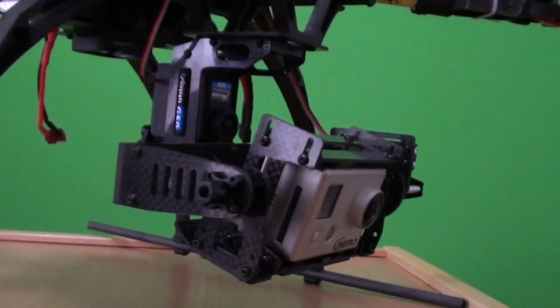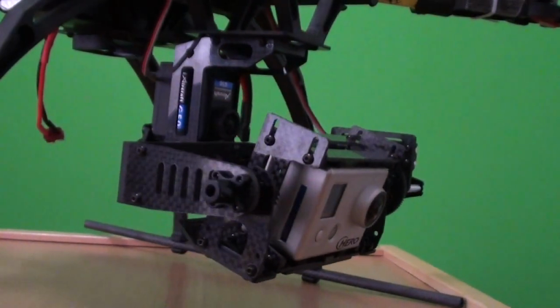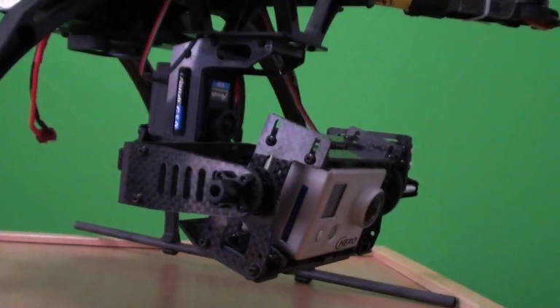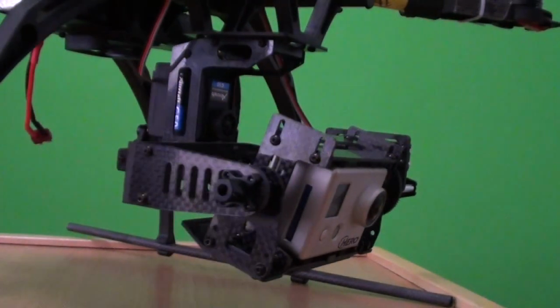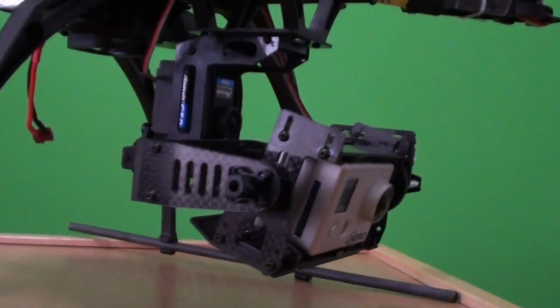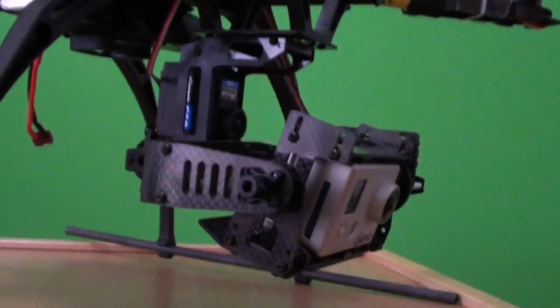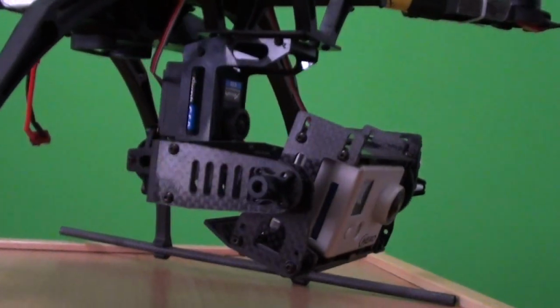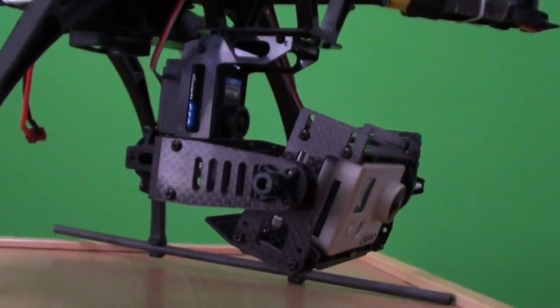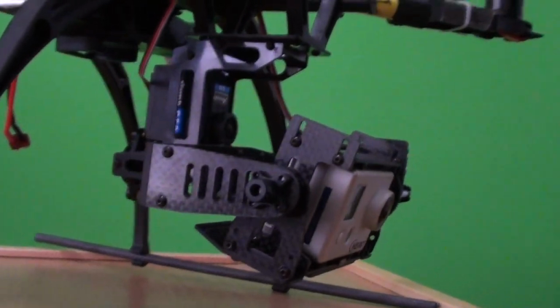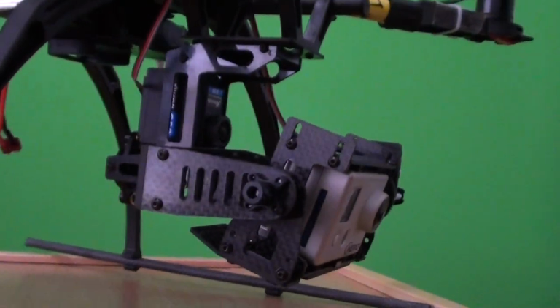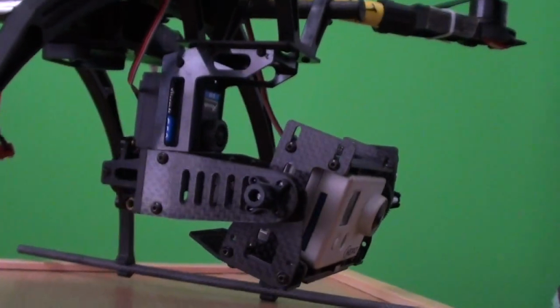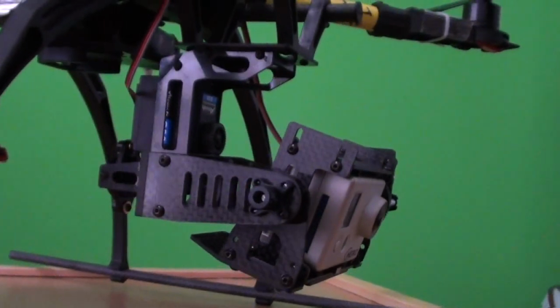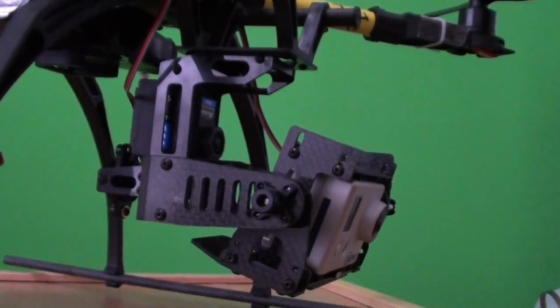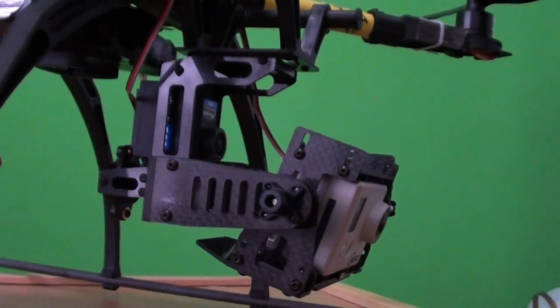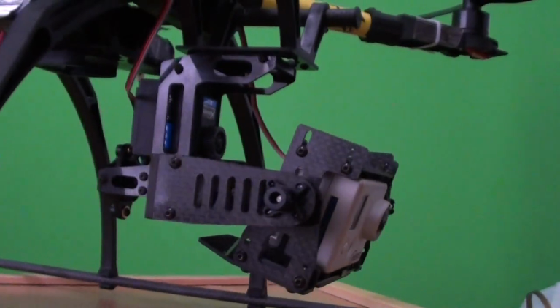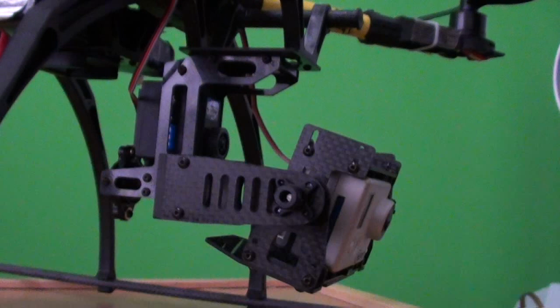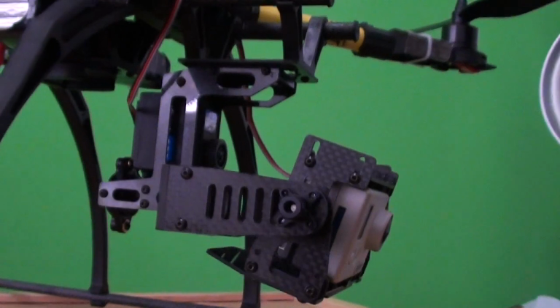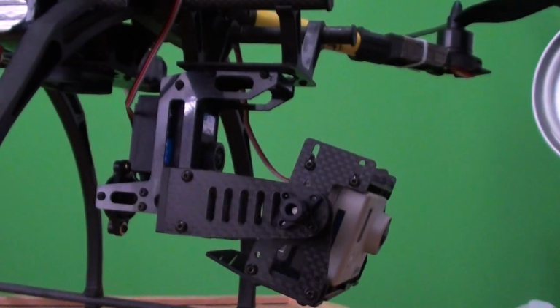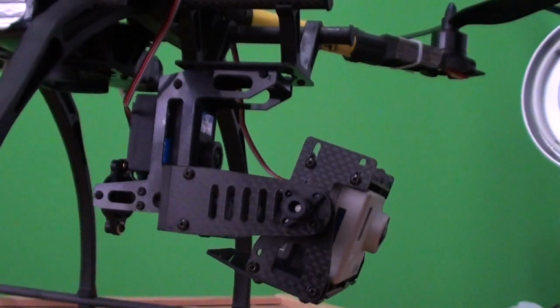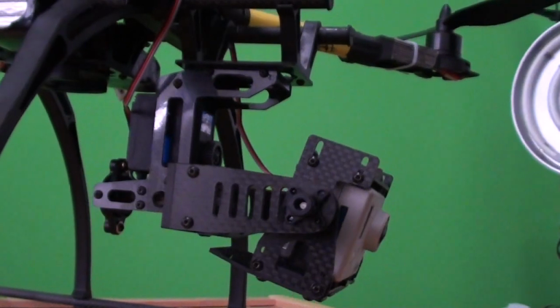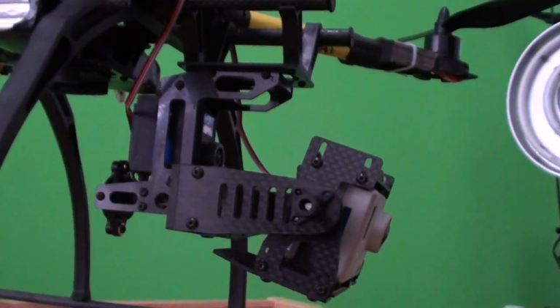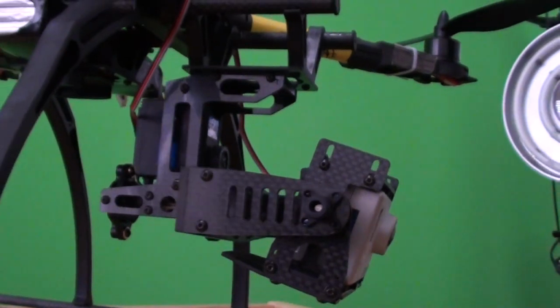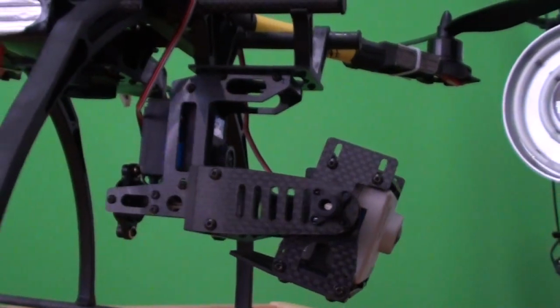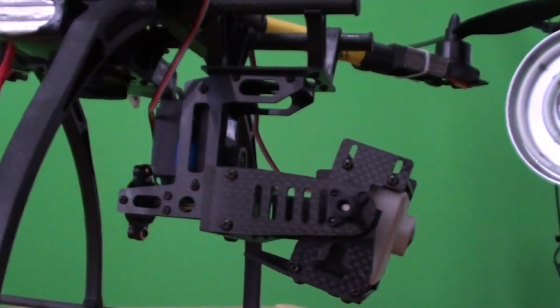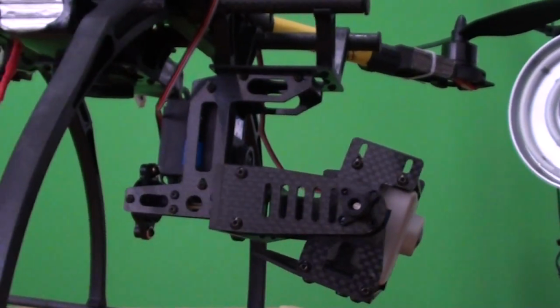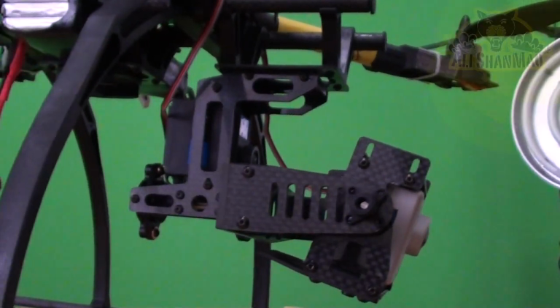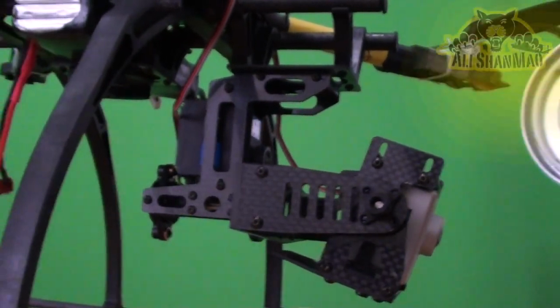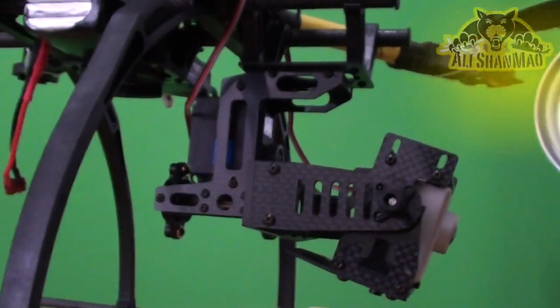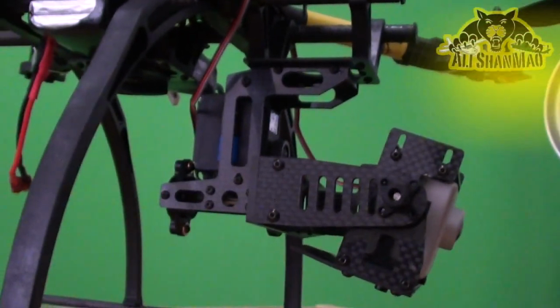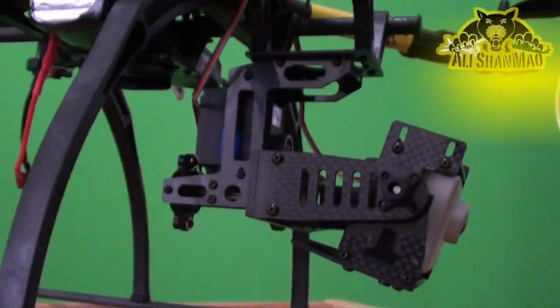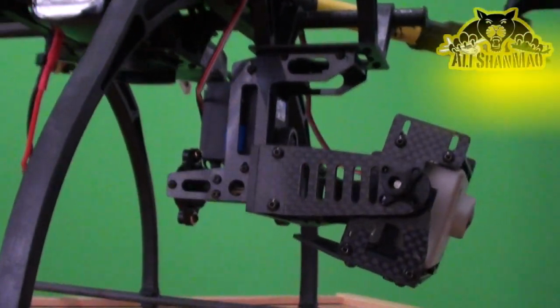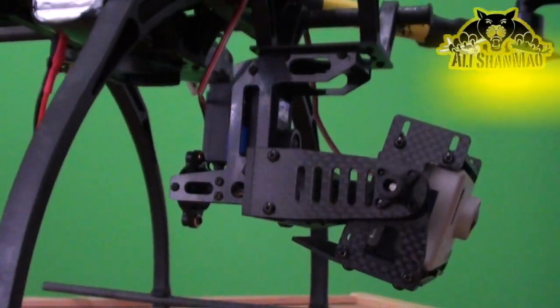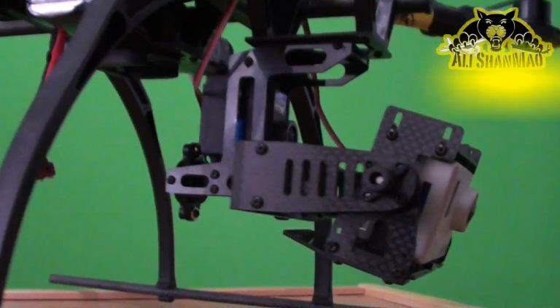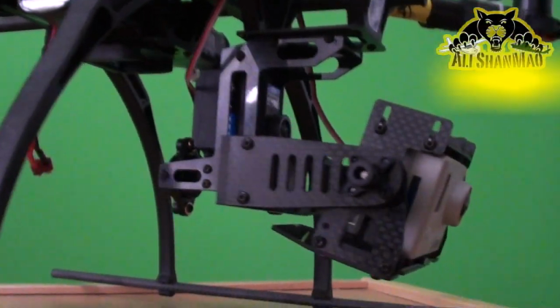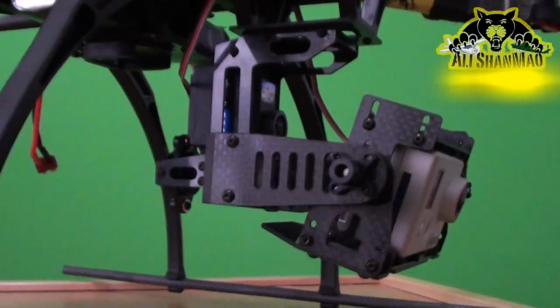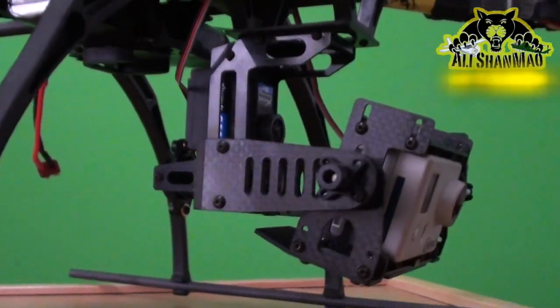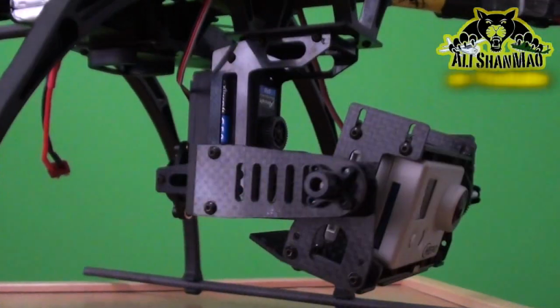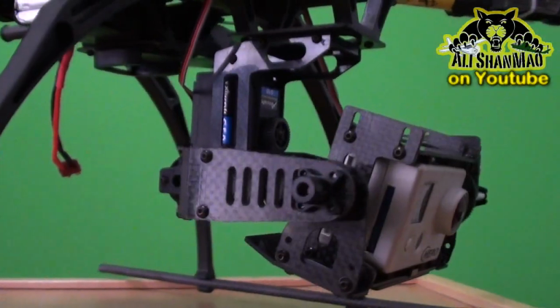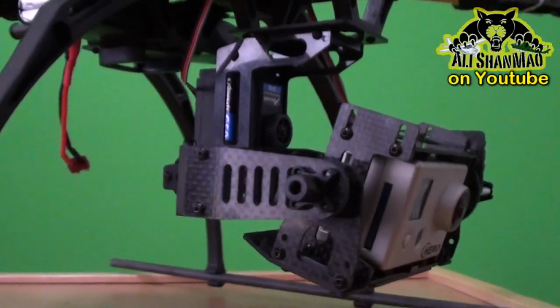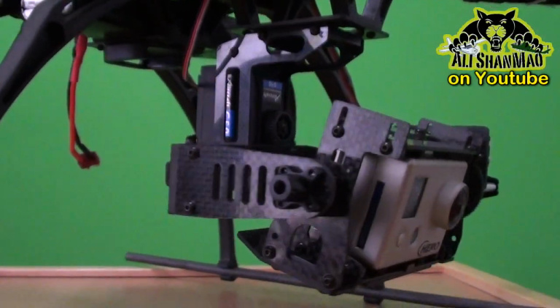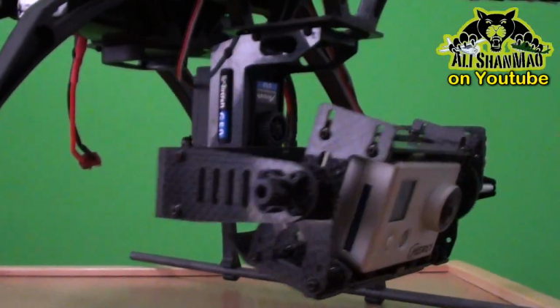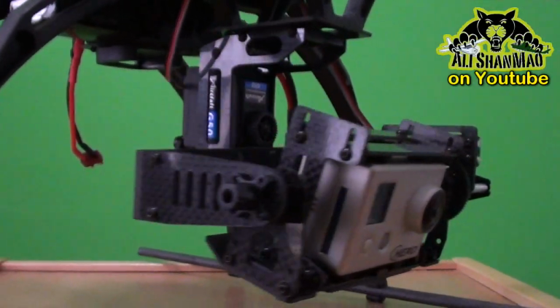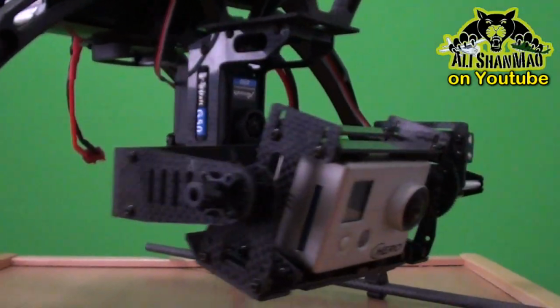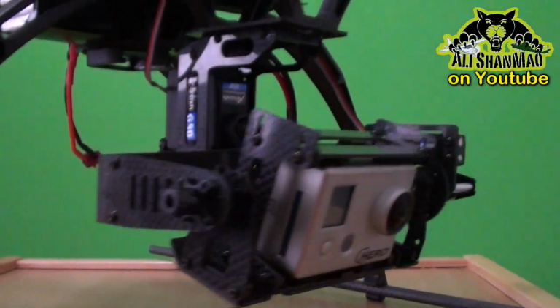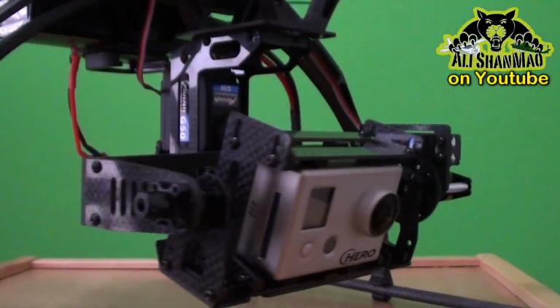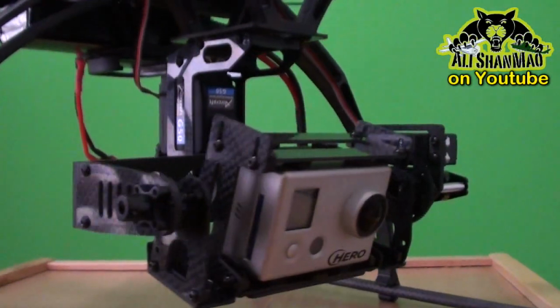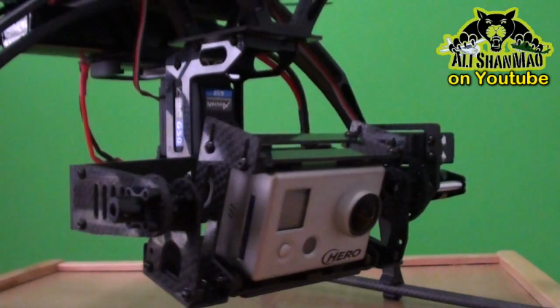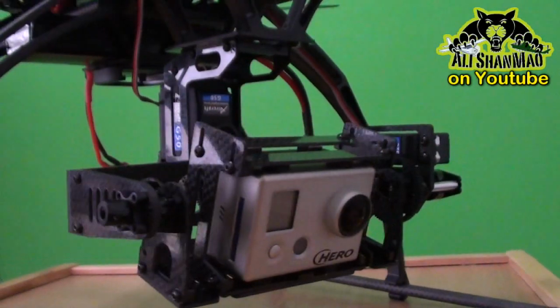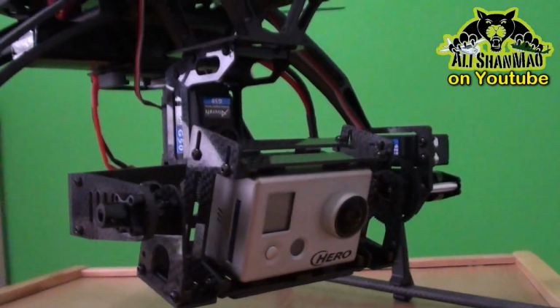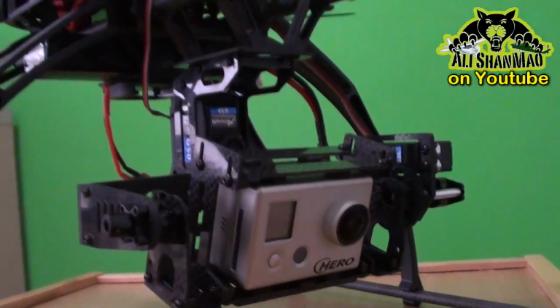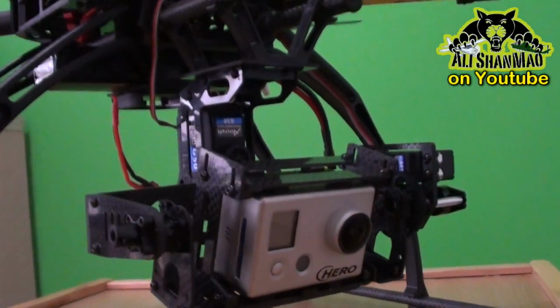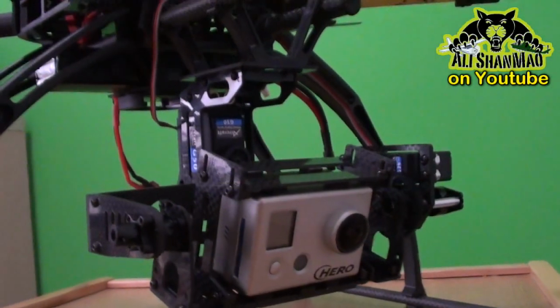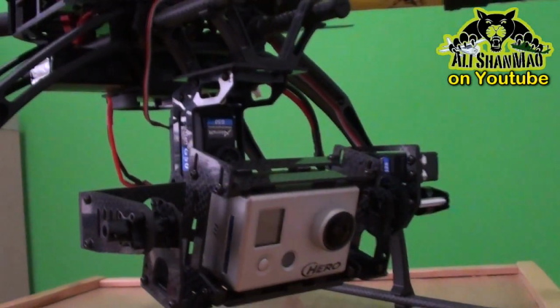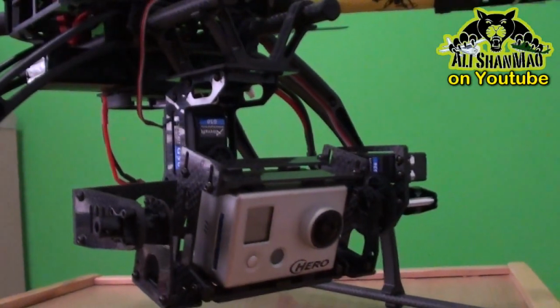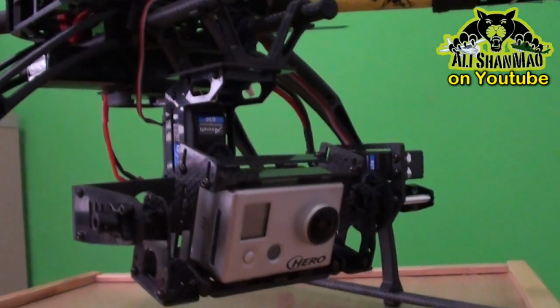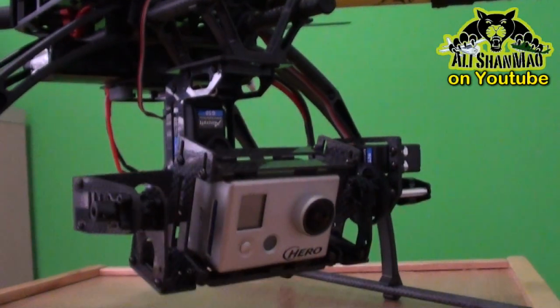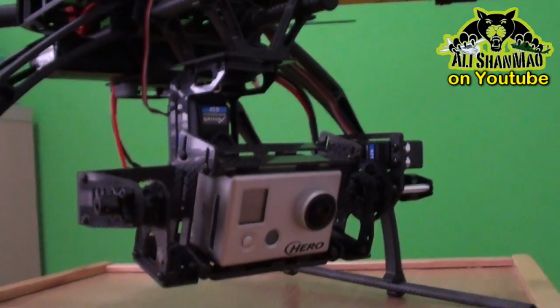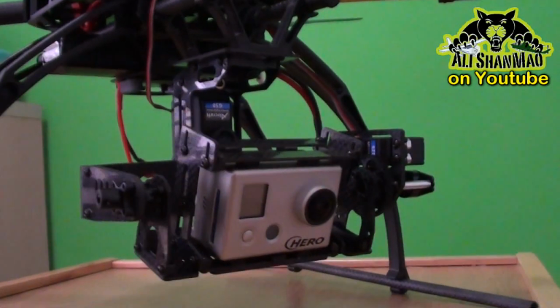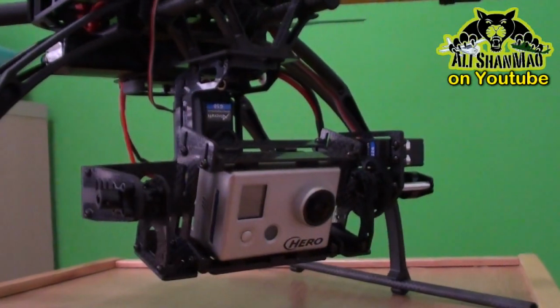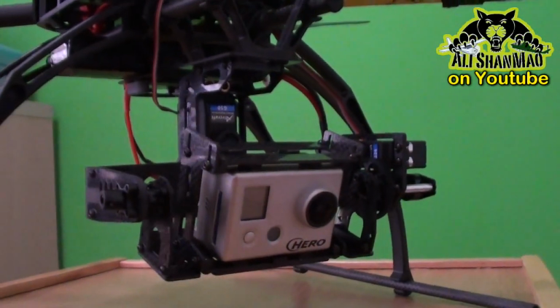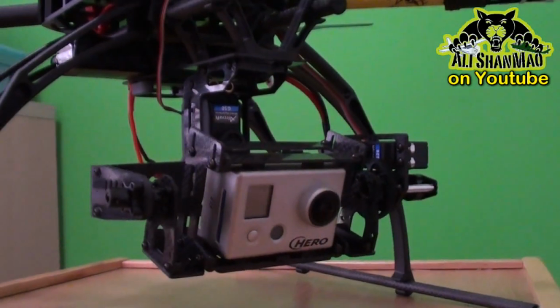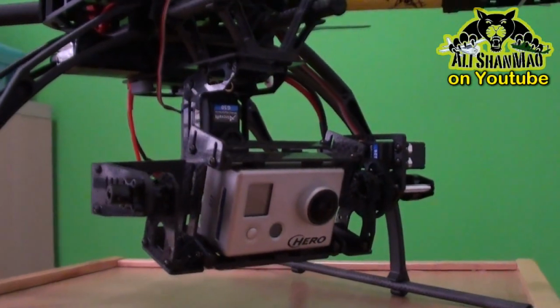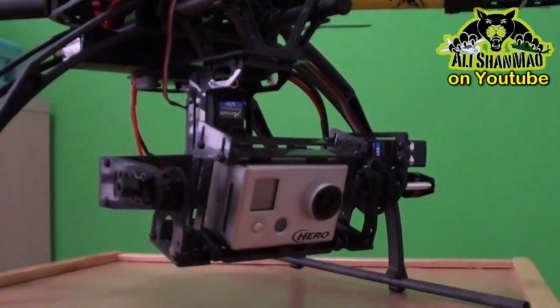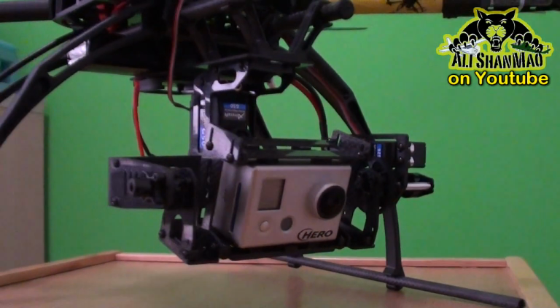I have connected this one to channel 9 and 10 for pitch and roll.